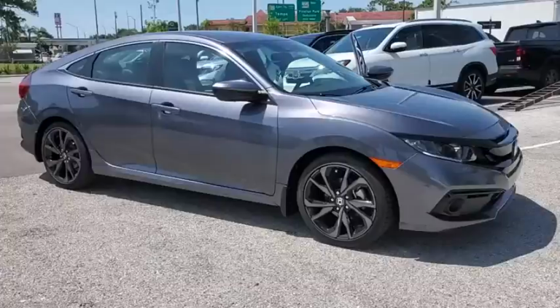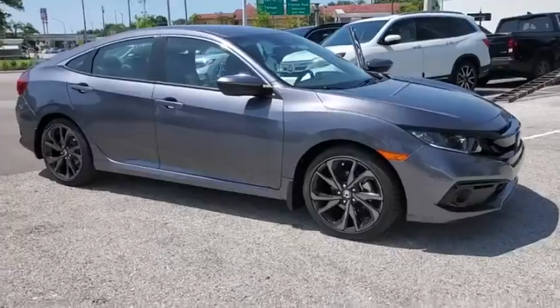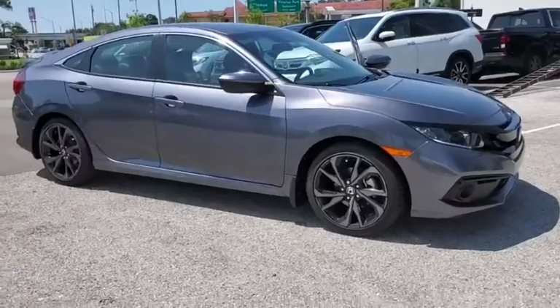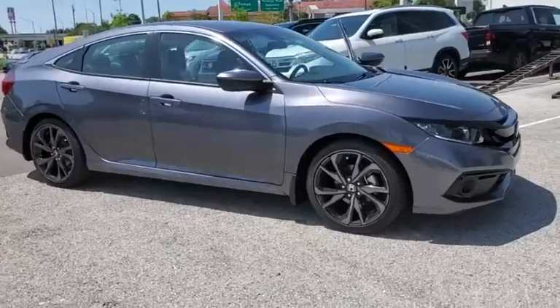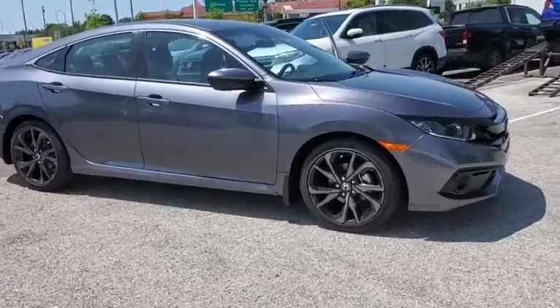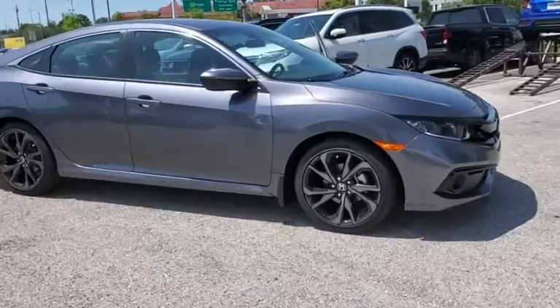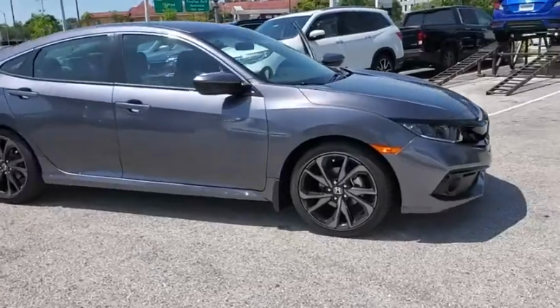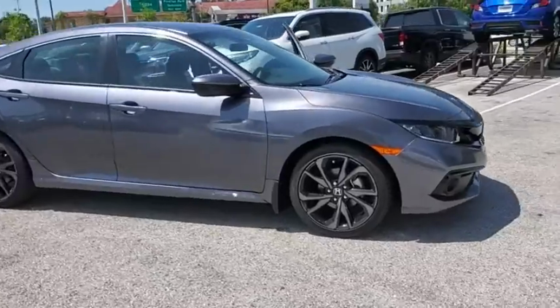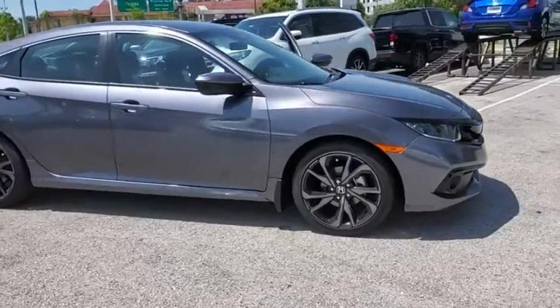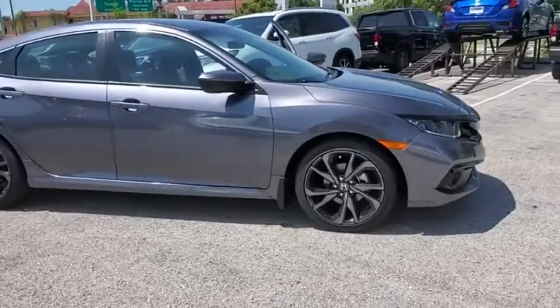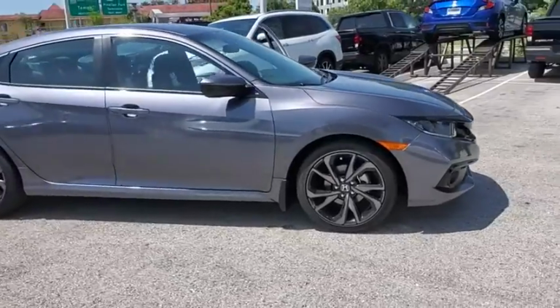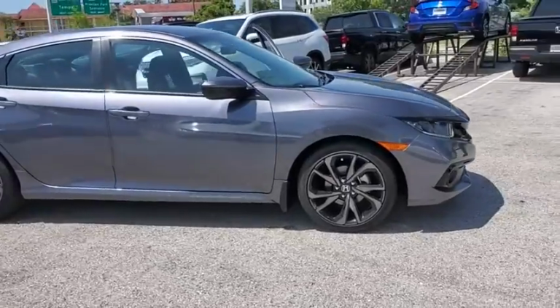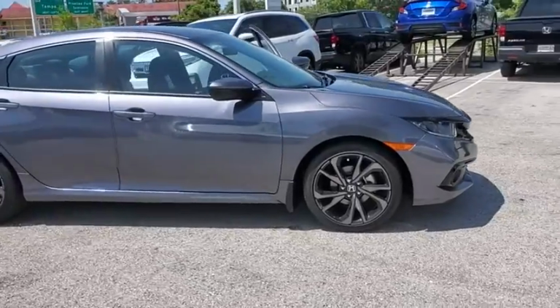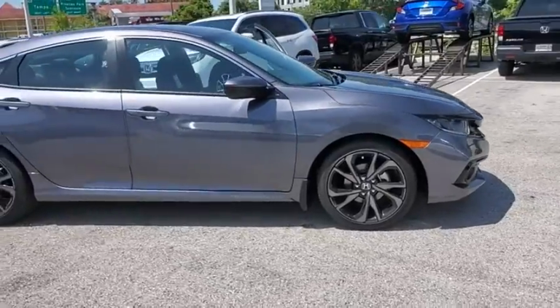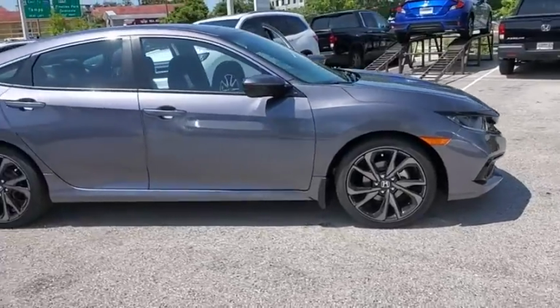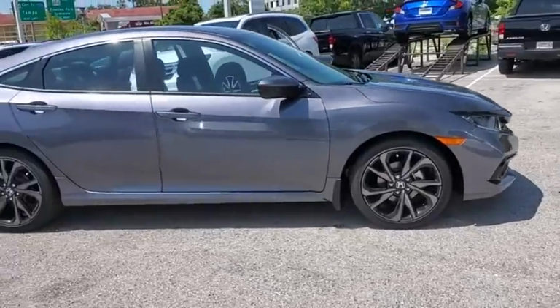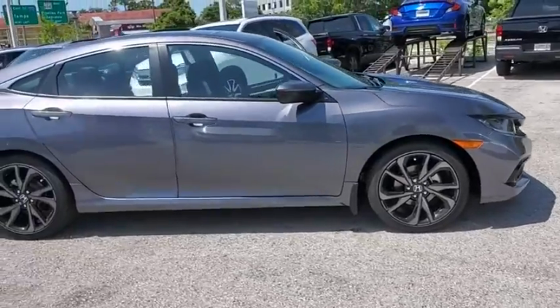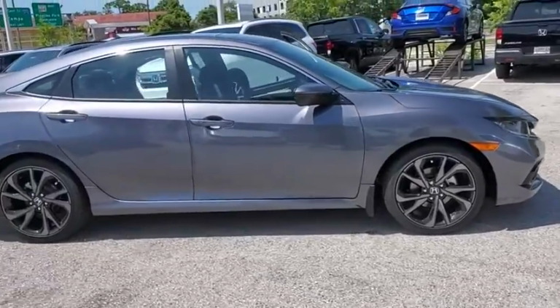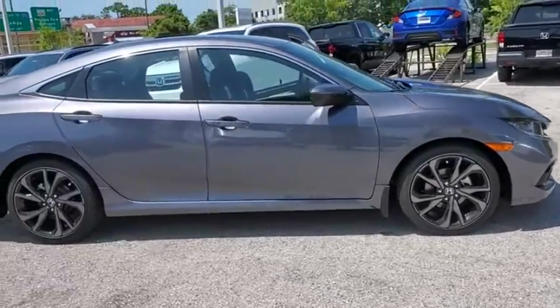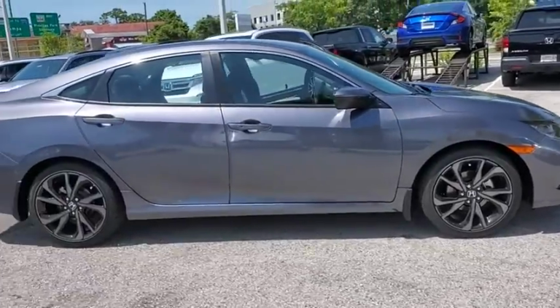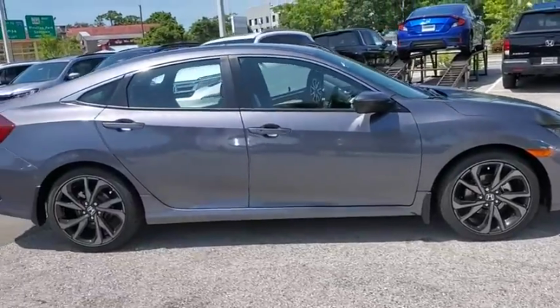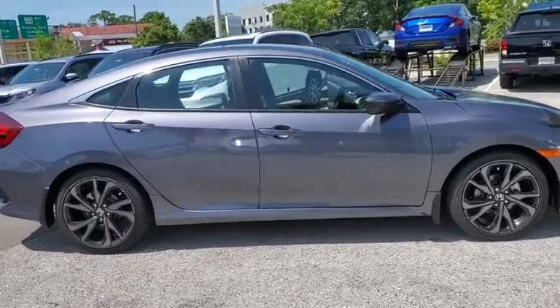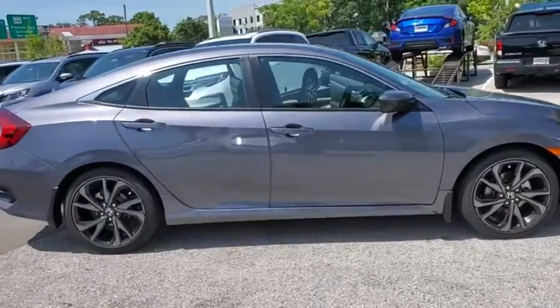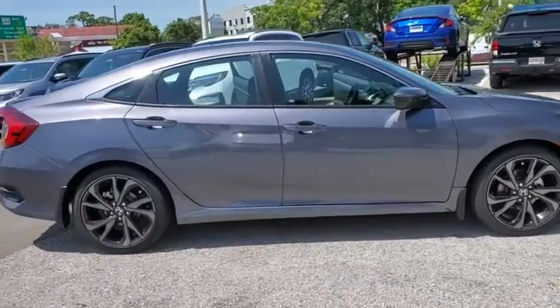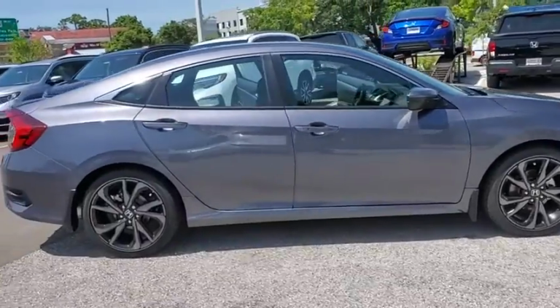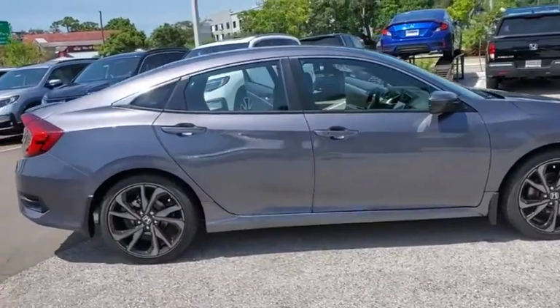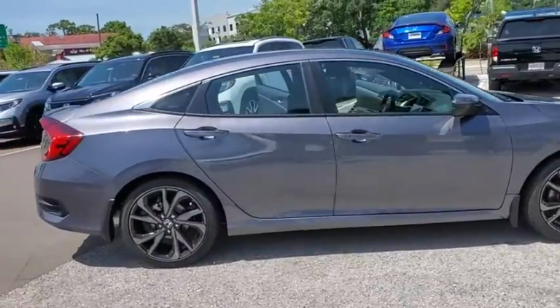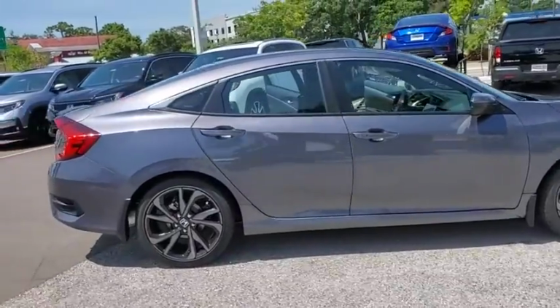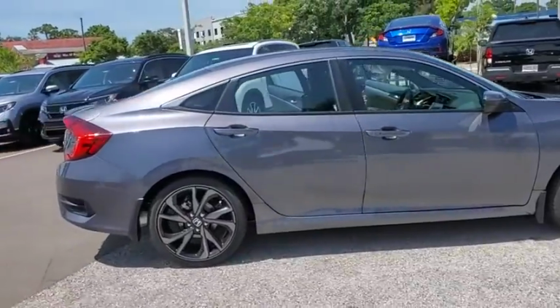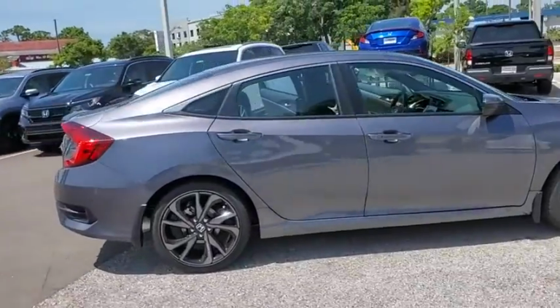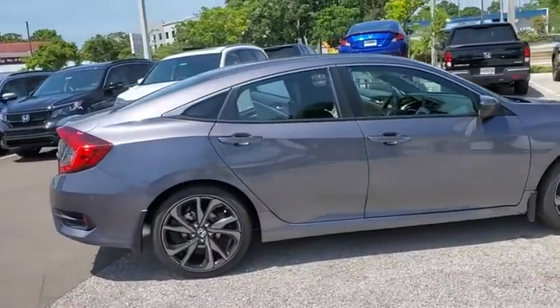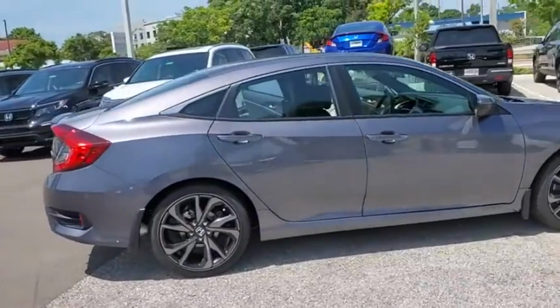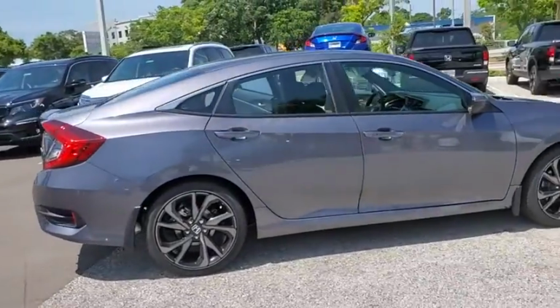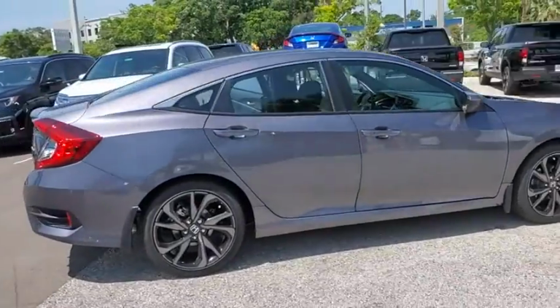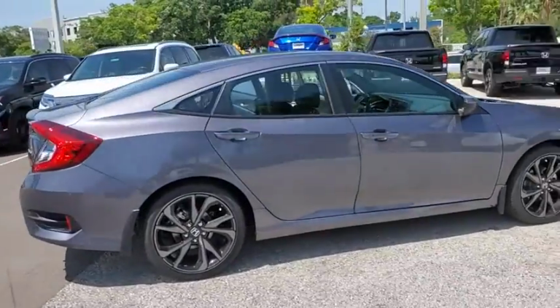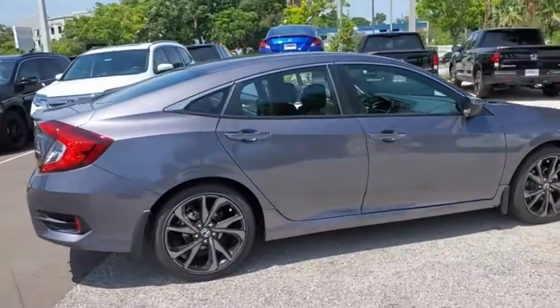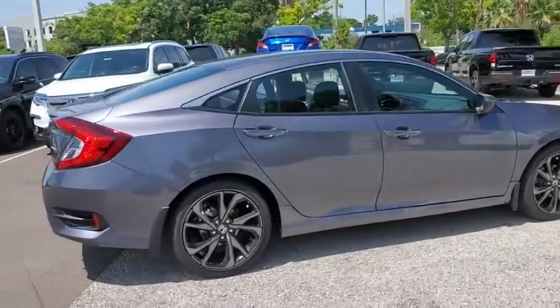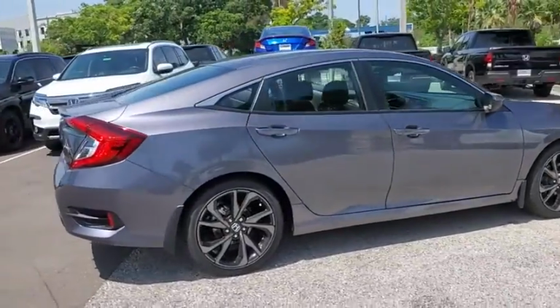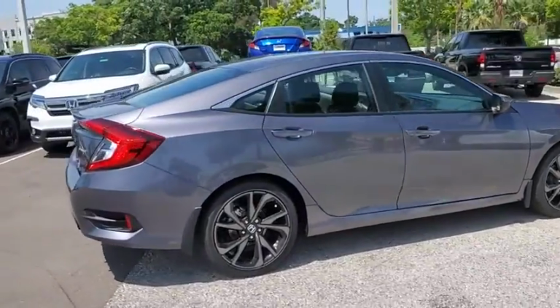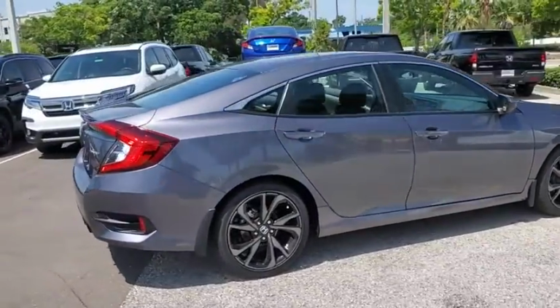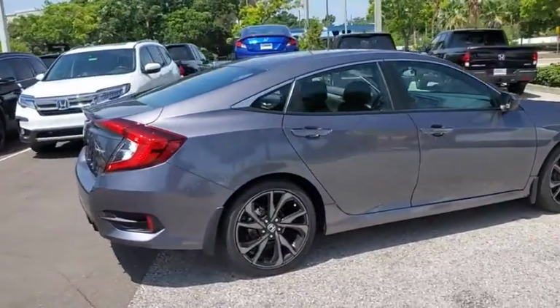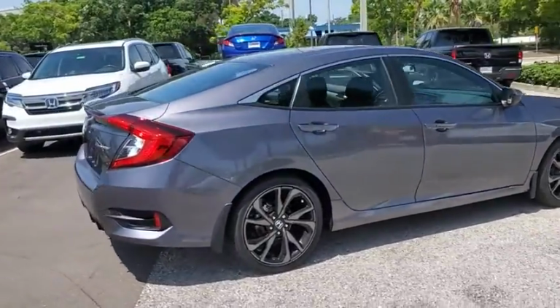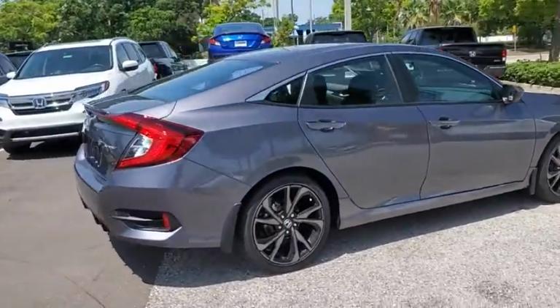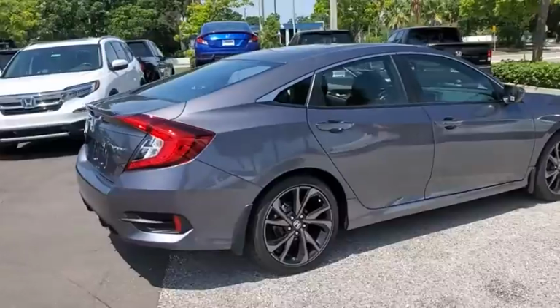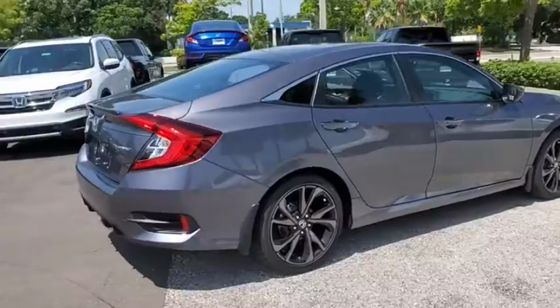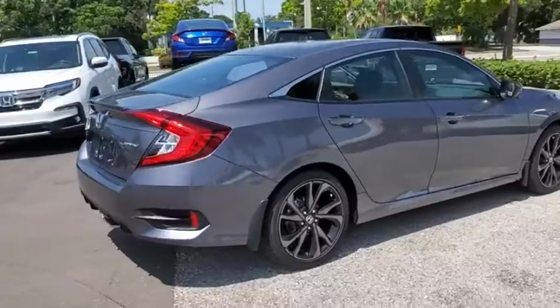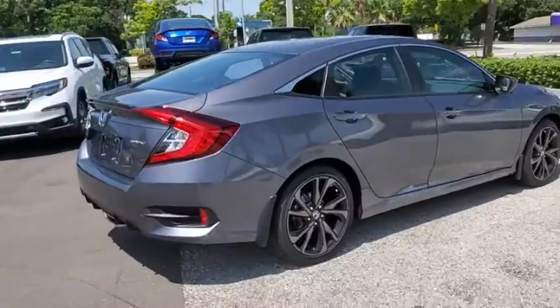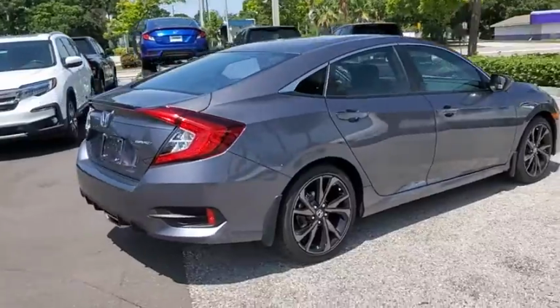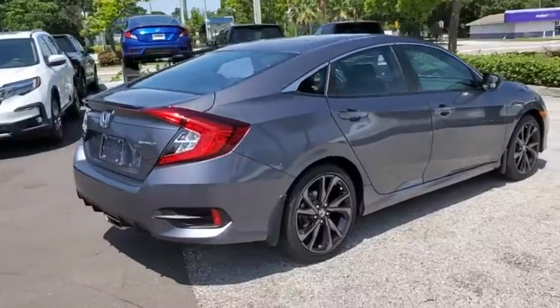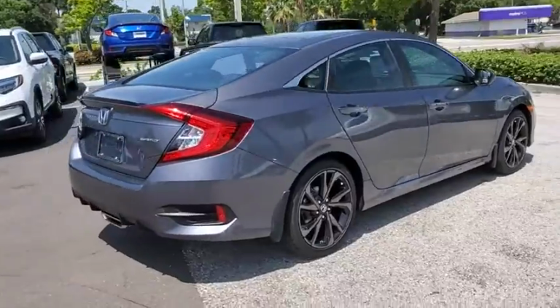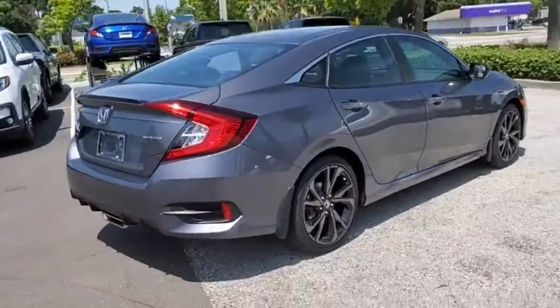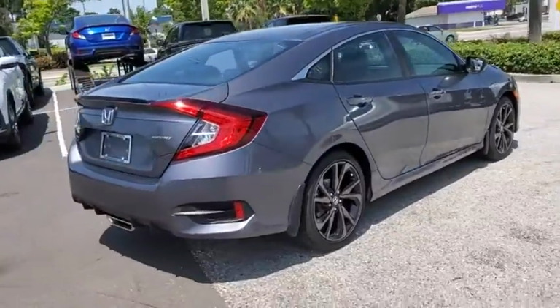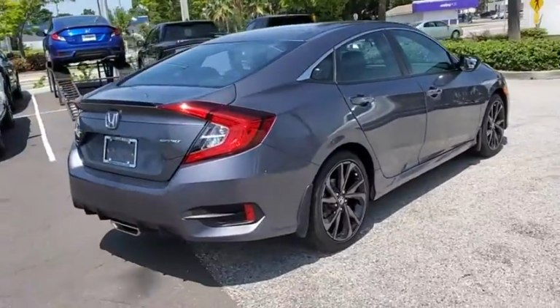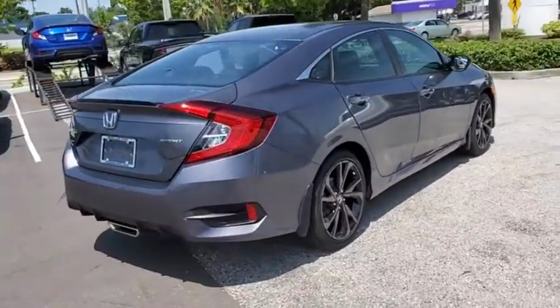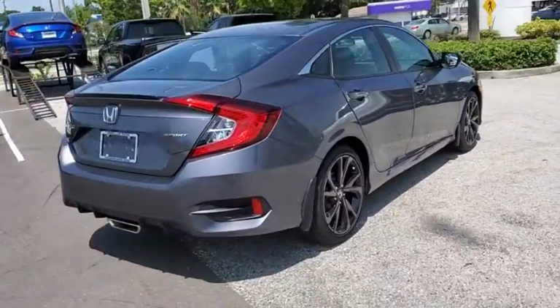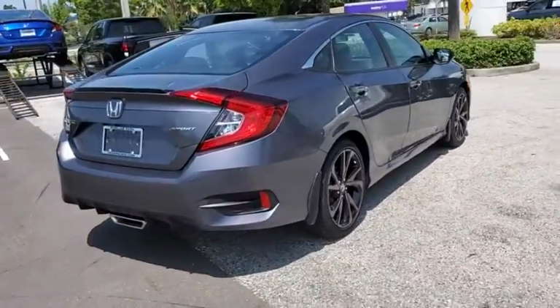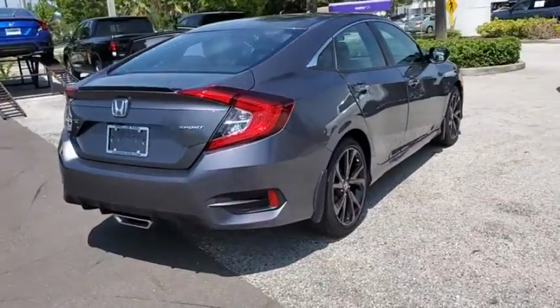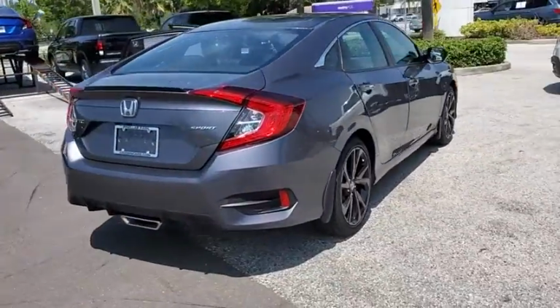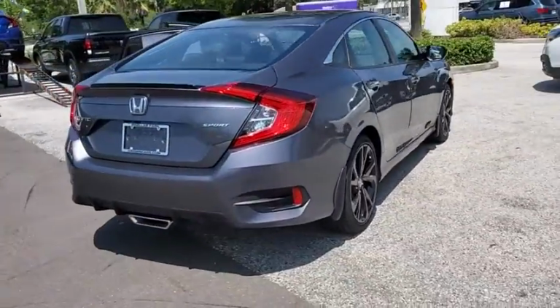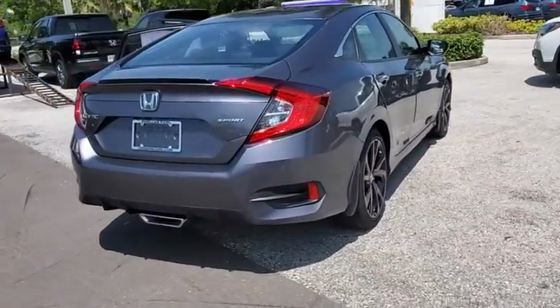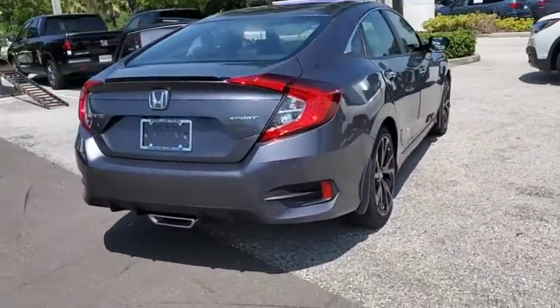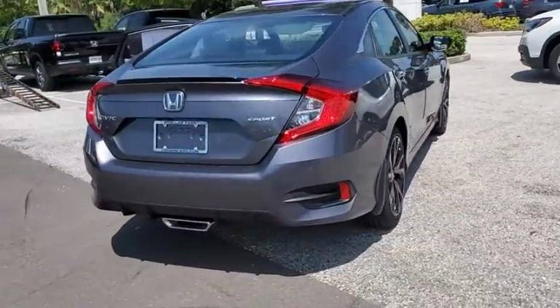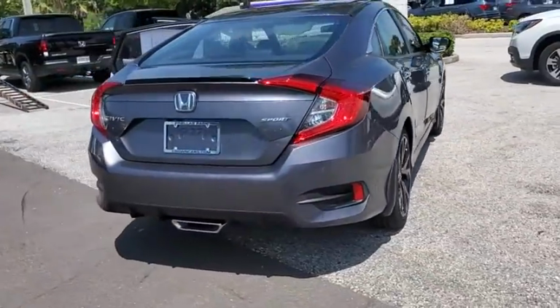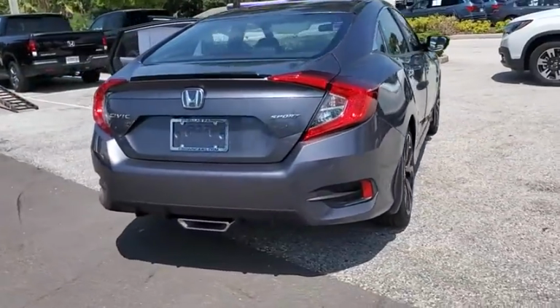Come test drive the 2020 Honda Civic. Practical, awesome gas mileage, and incredibly reliable.